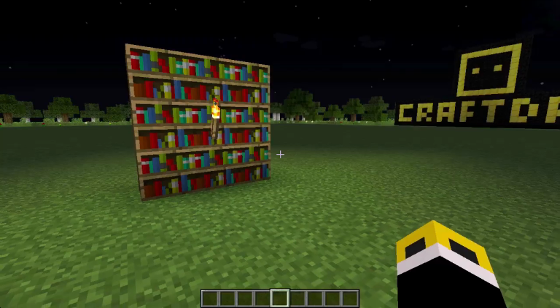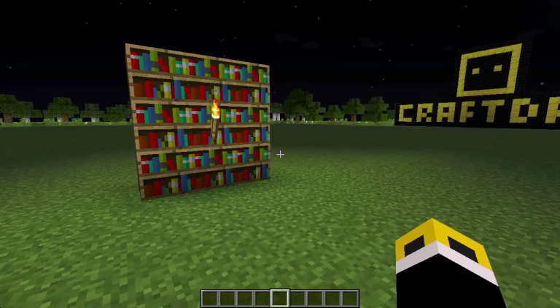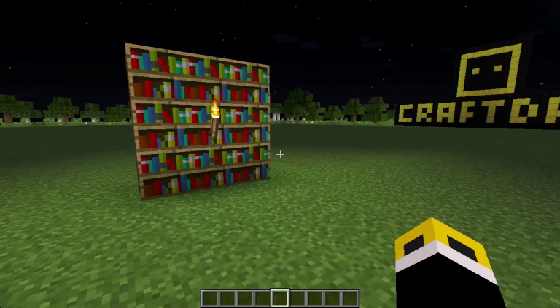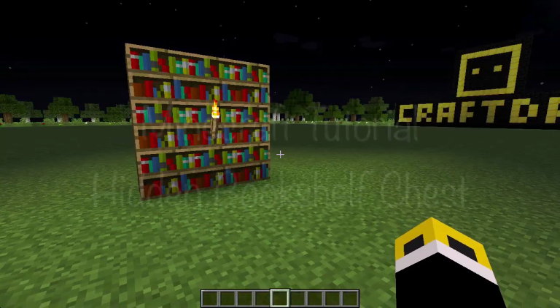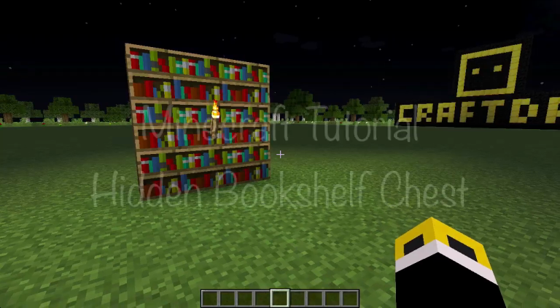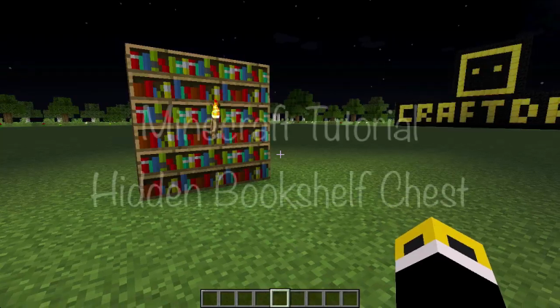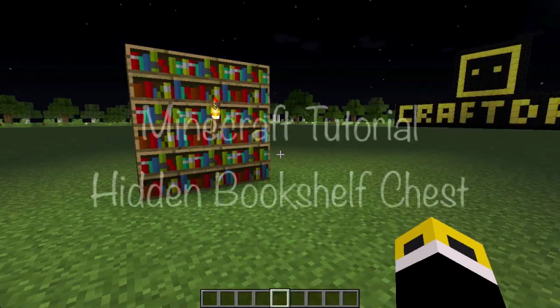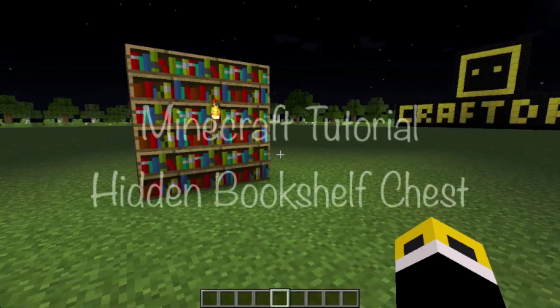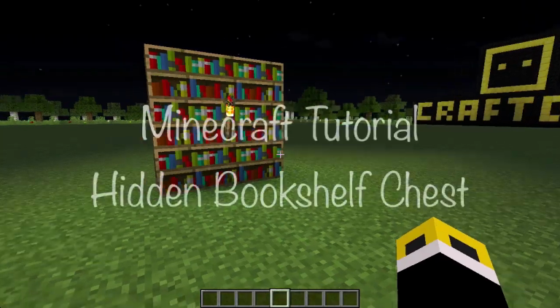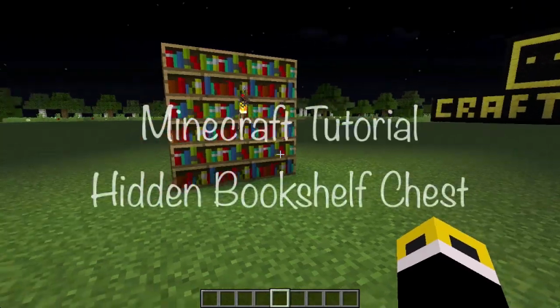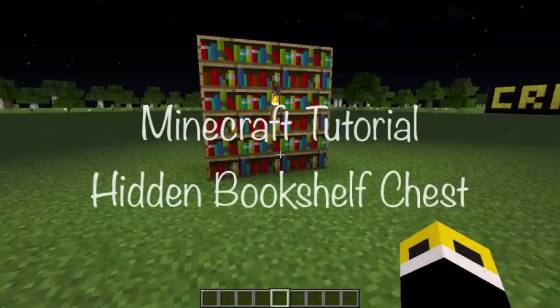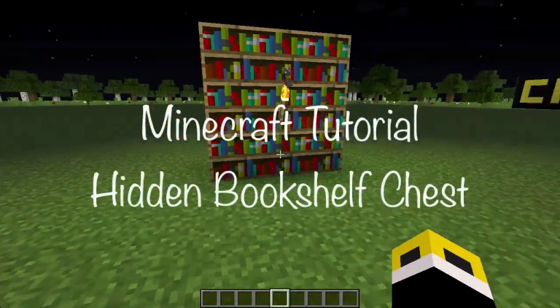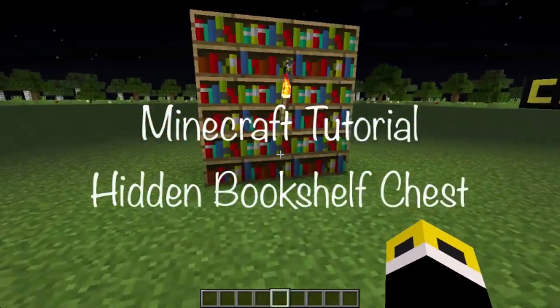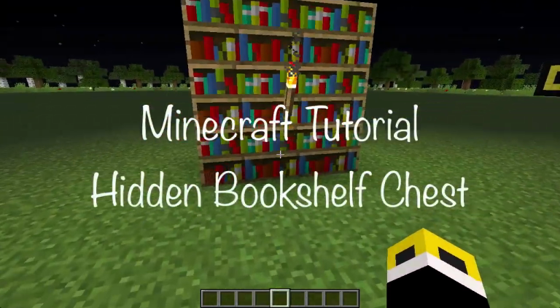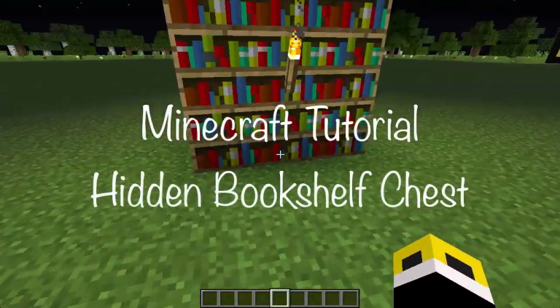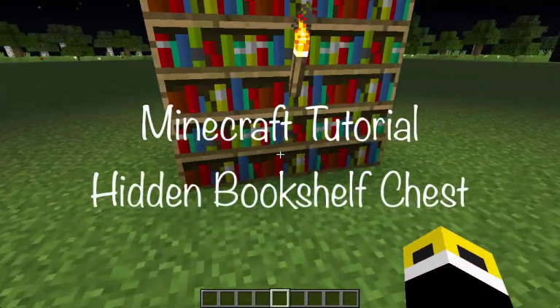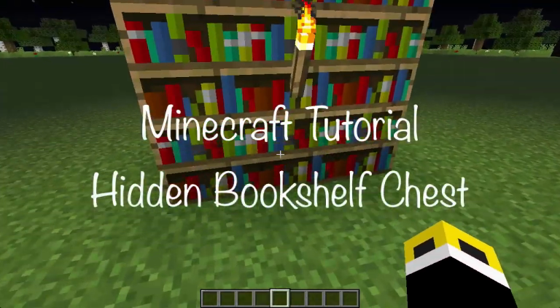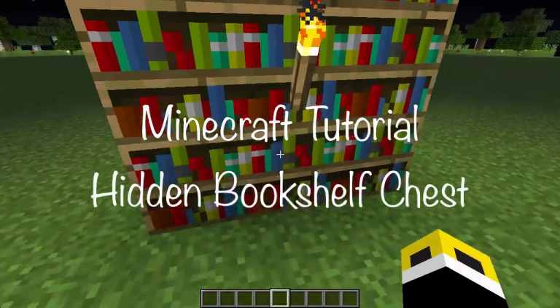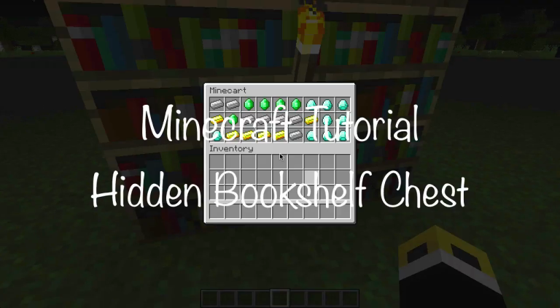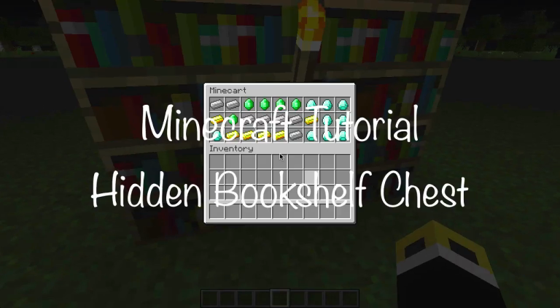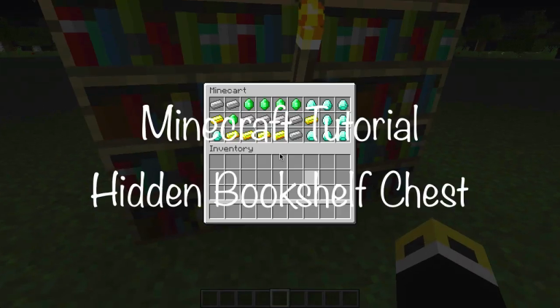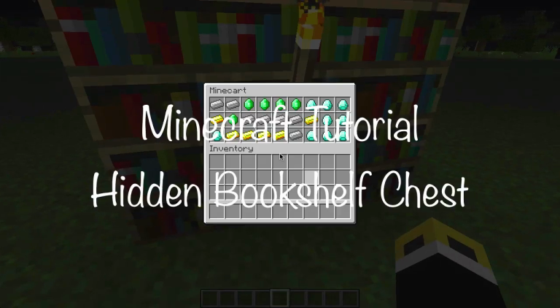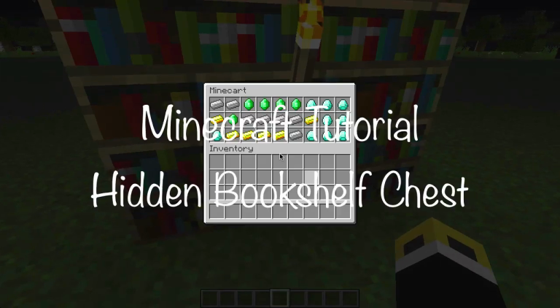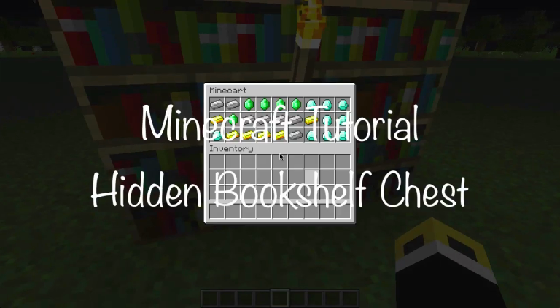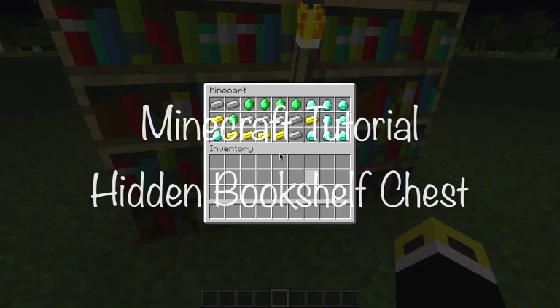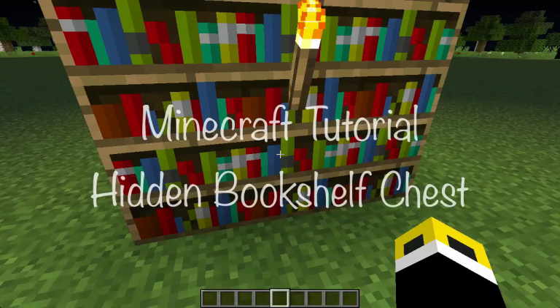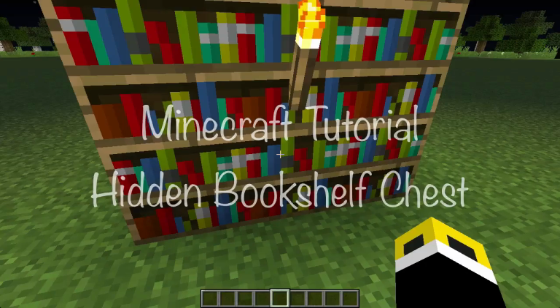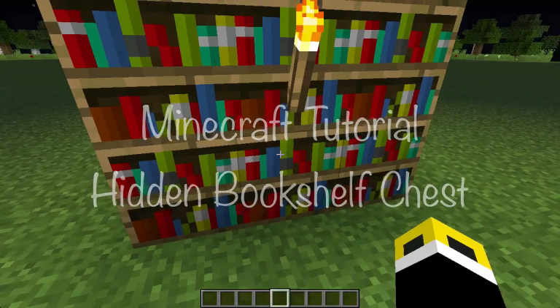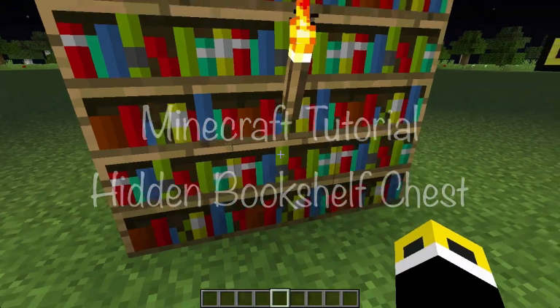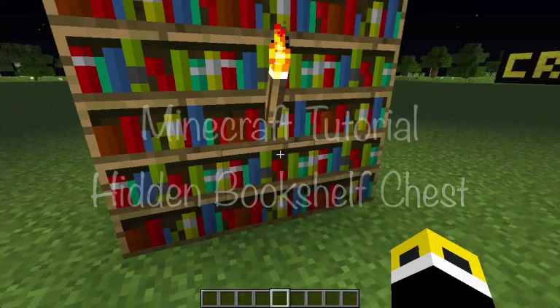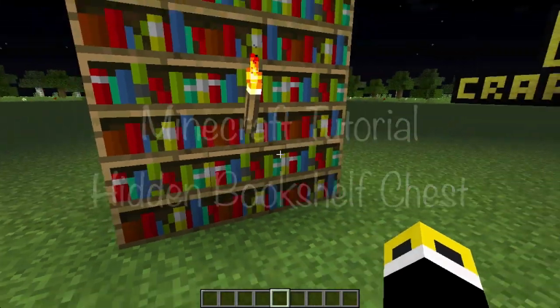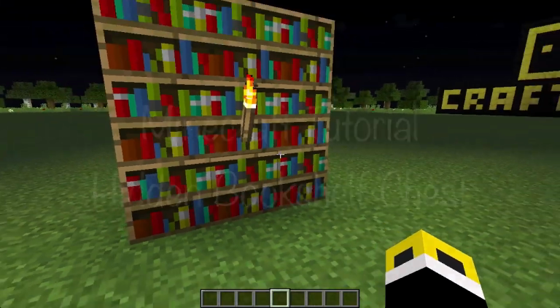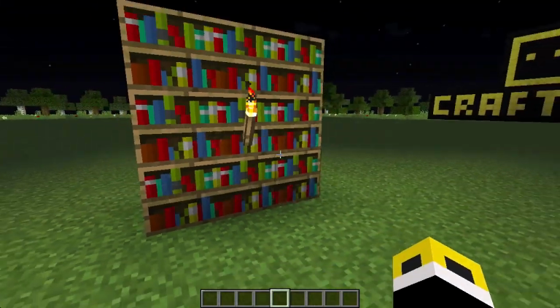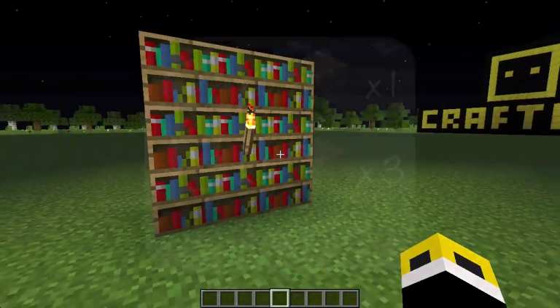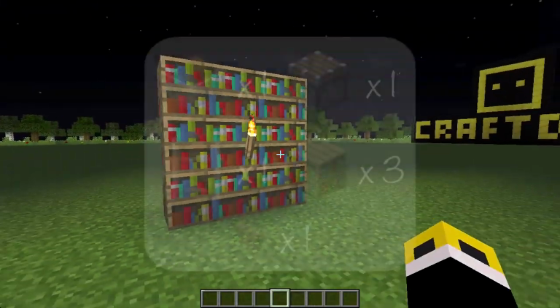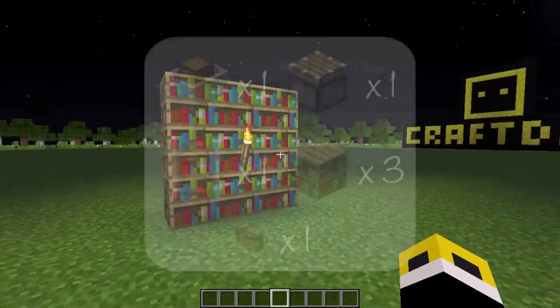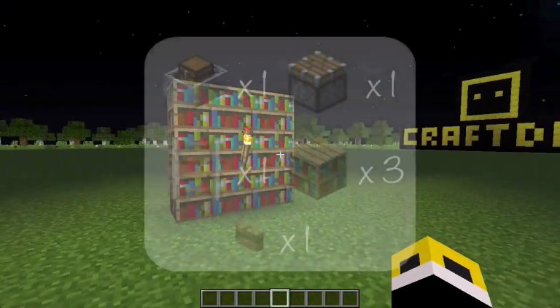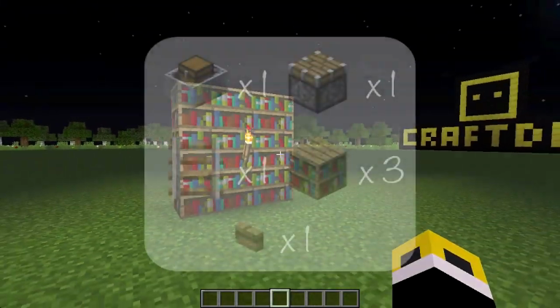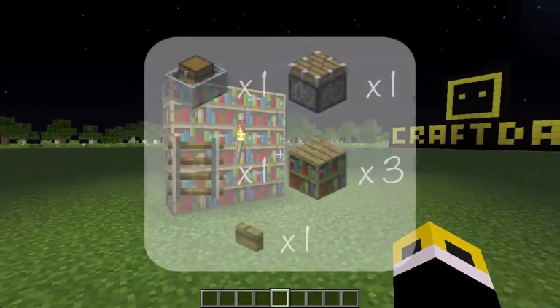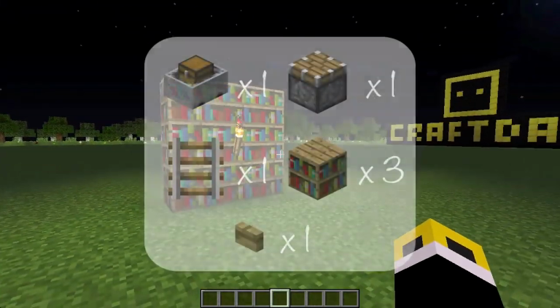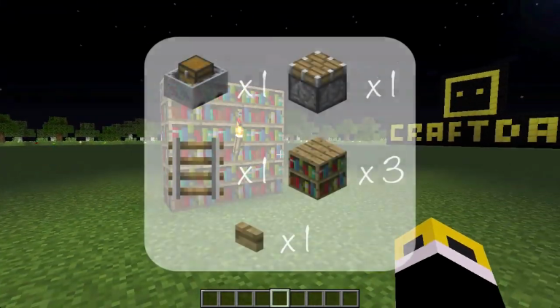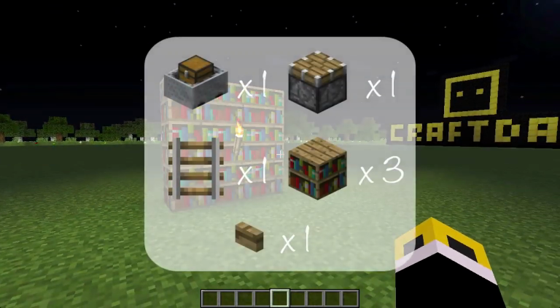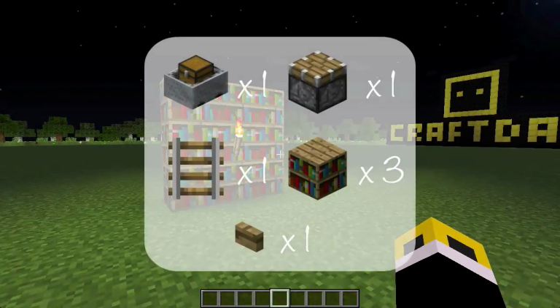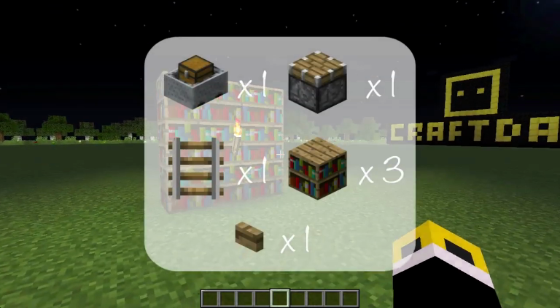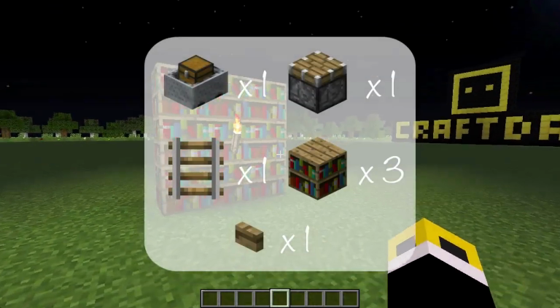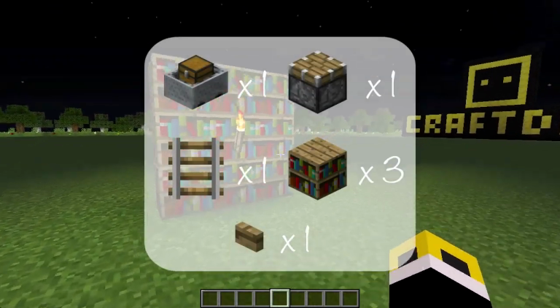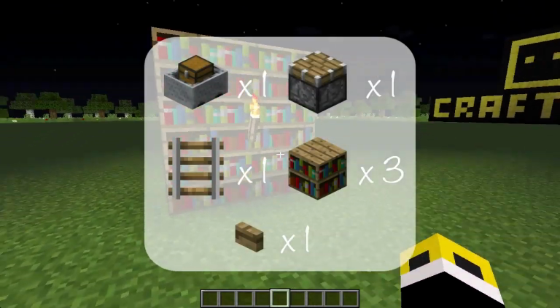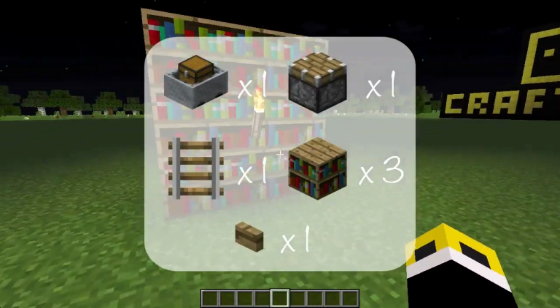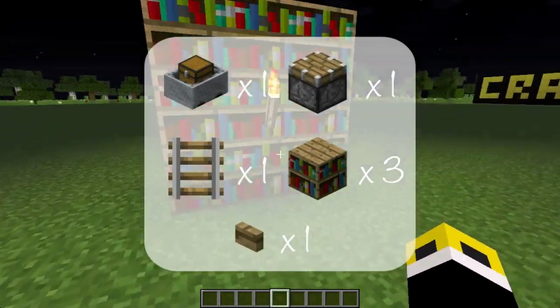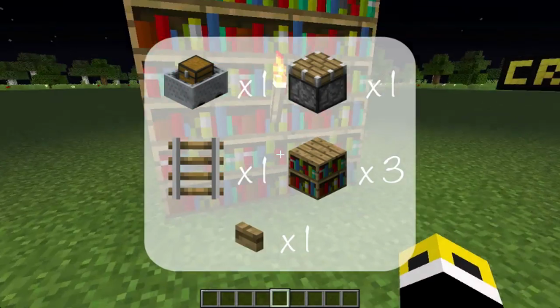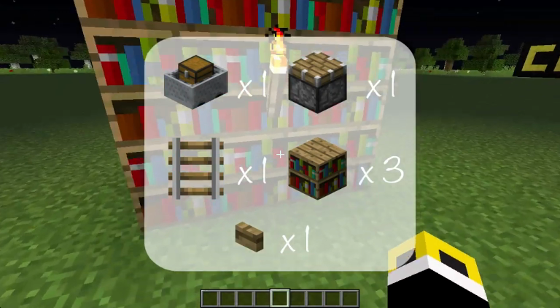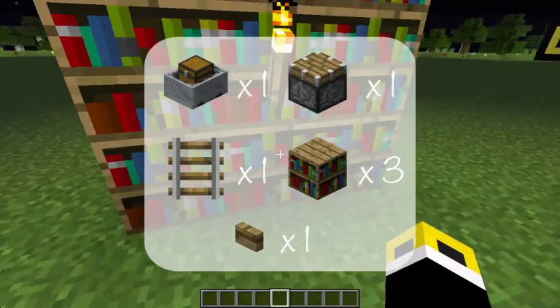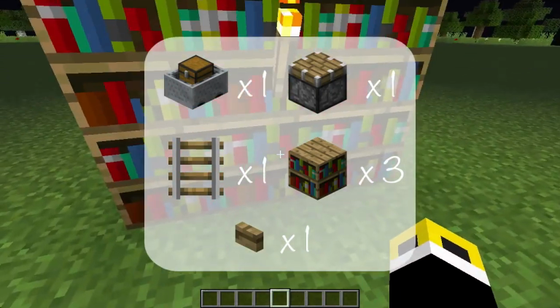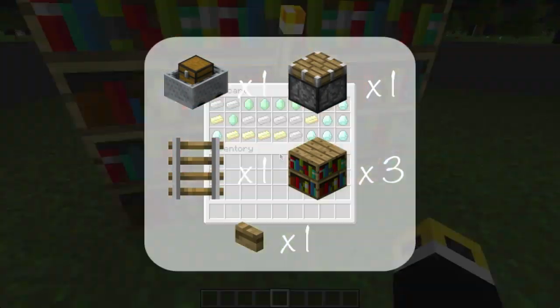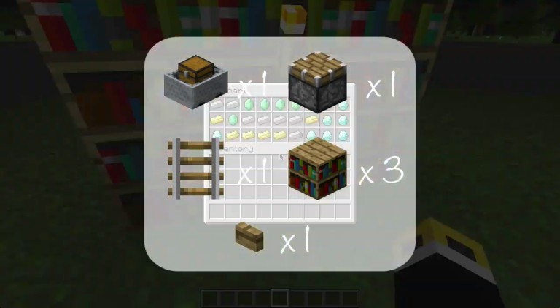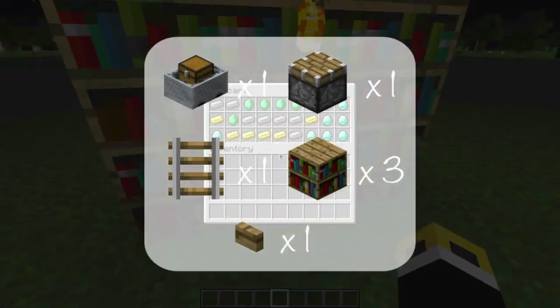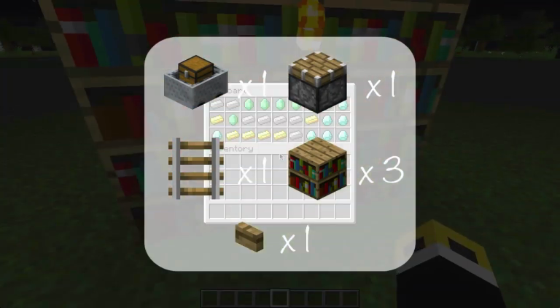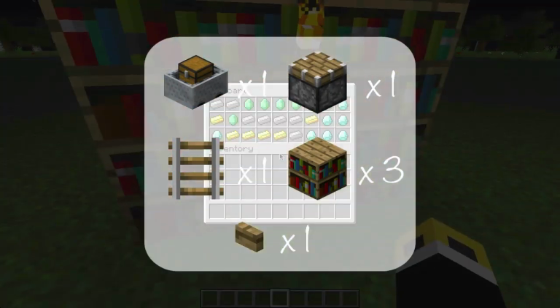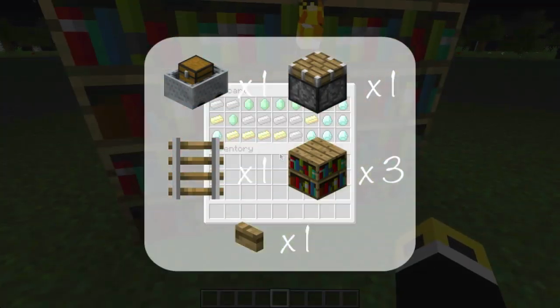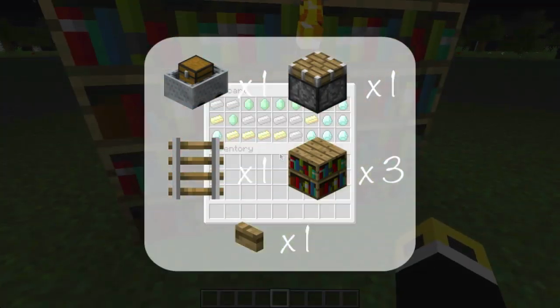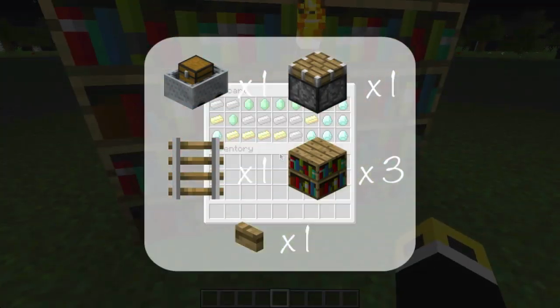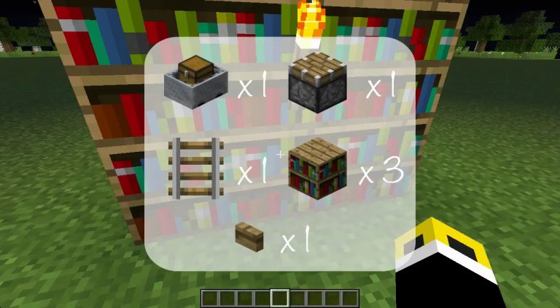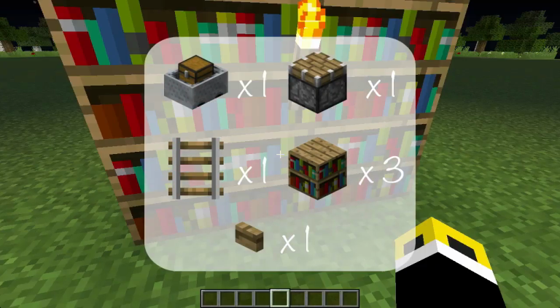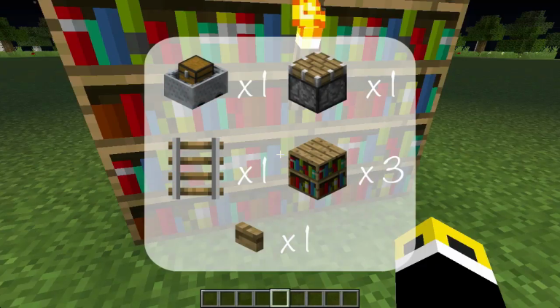Hey guys, Craft Dan here with a tutorial on a hidden bookshelf chest. These are the items you'll need, but really you can use whatever block you like.